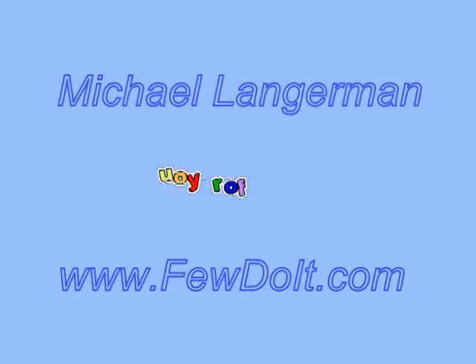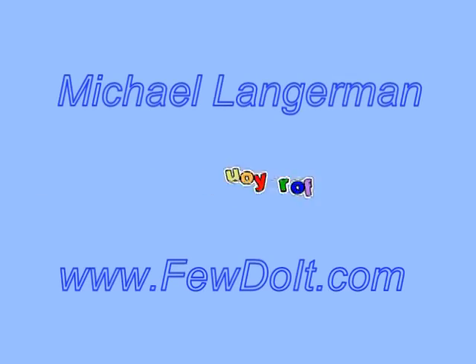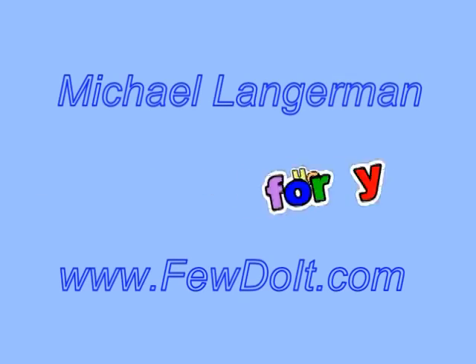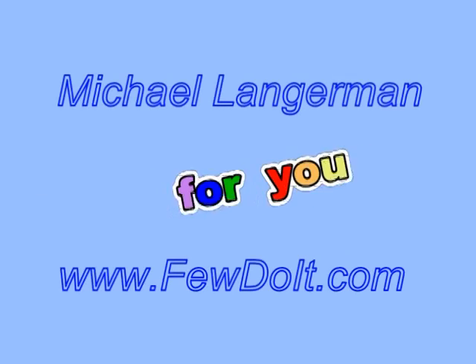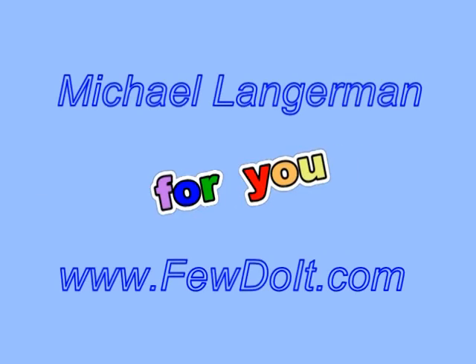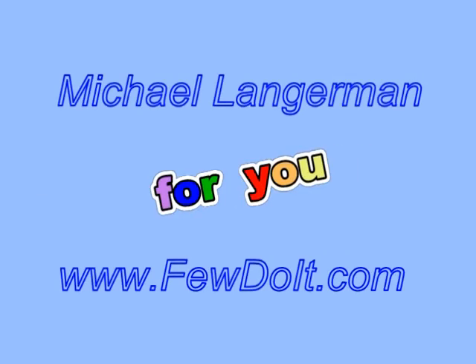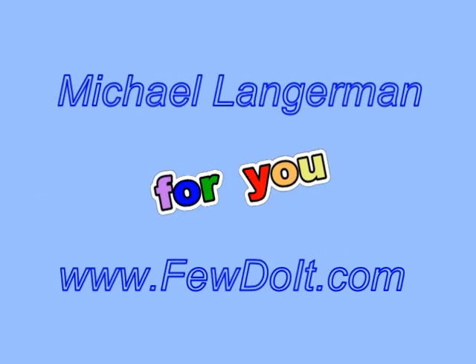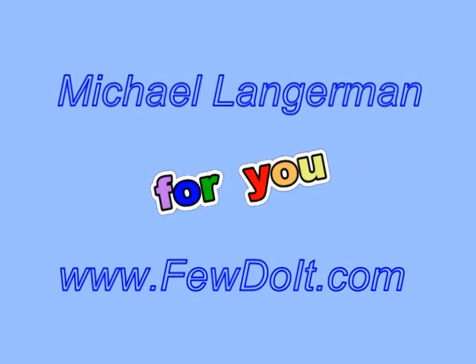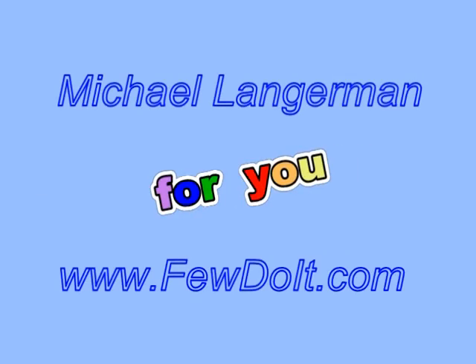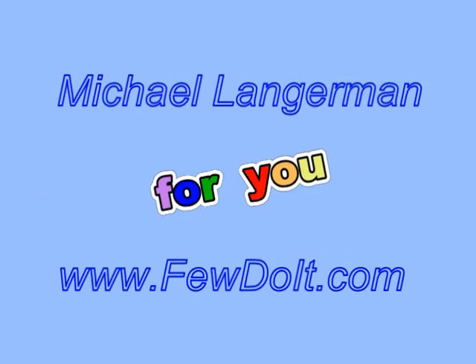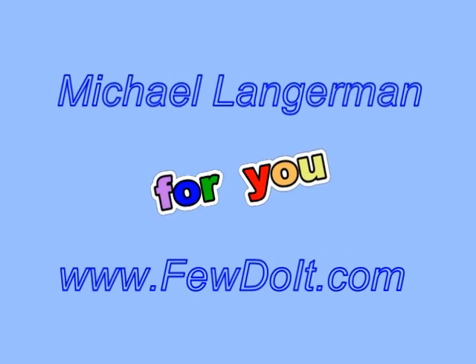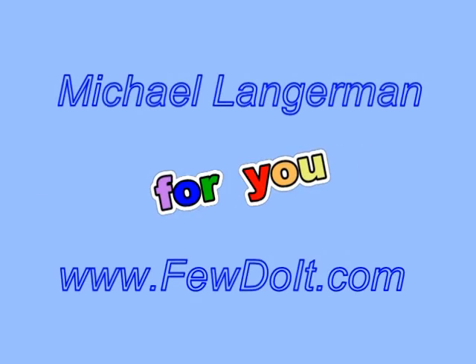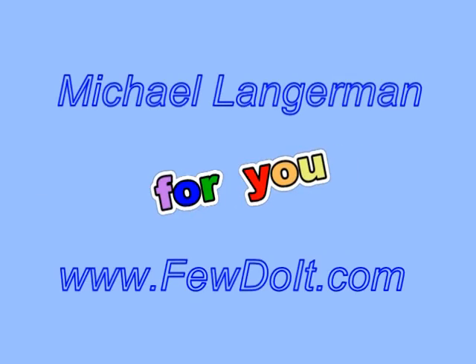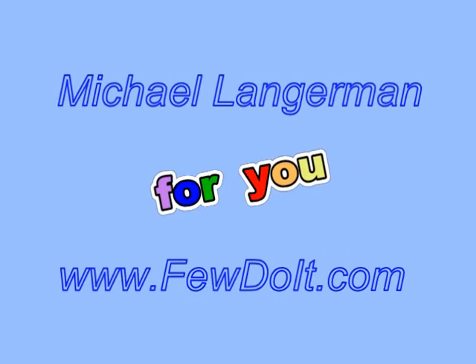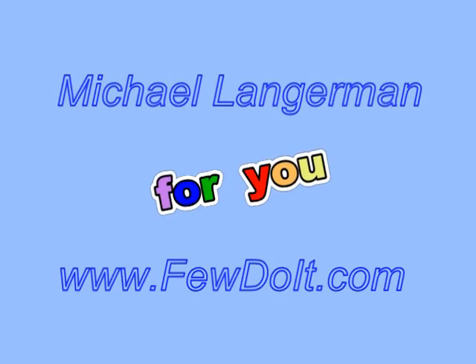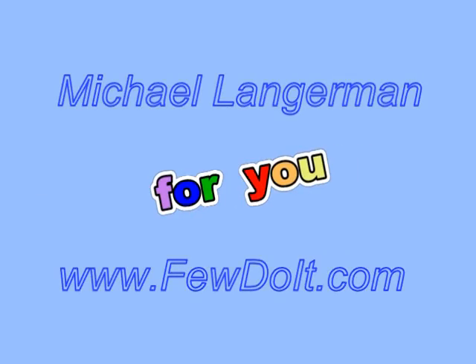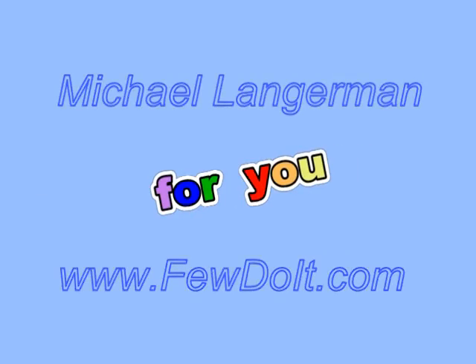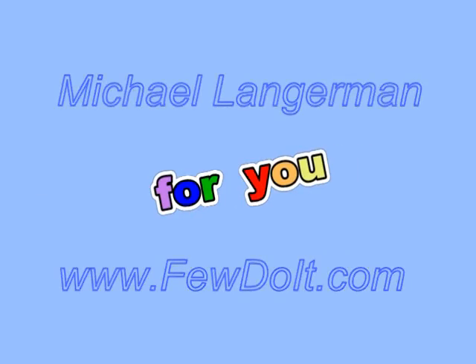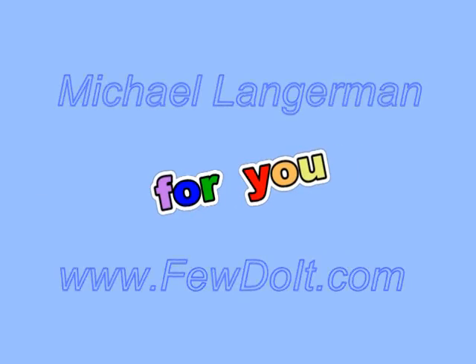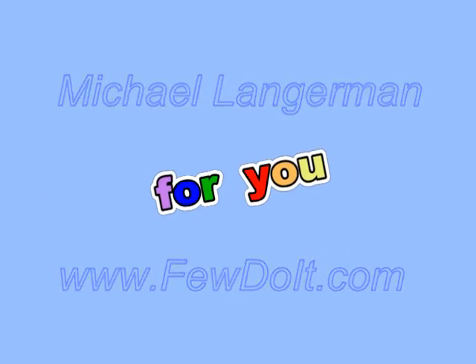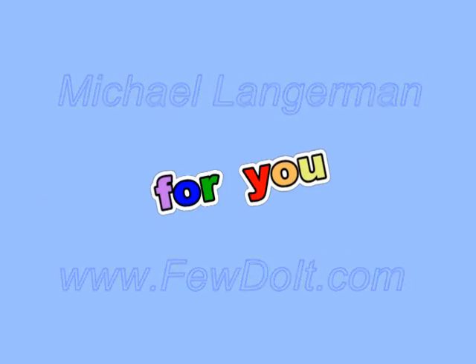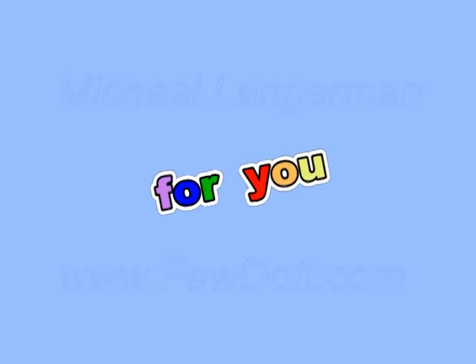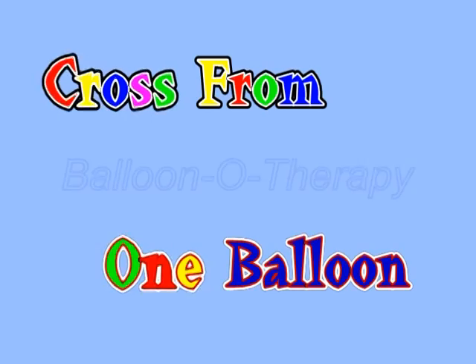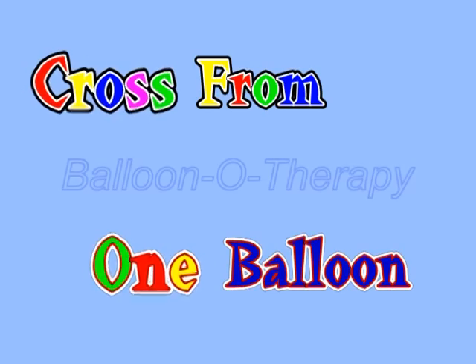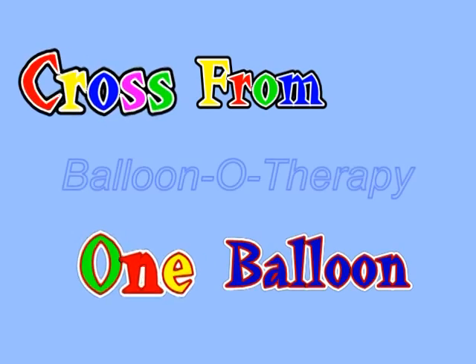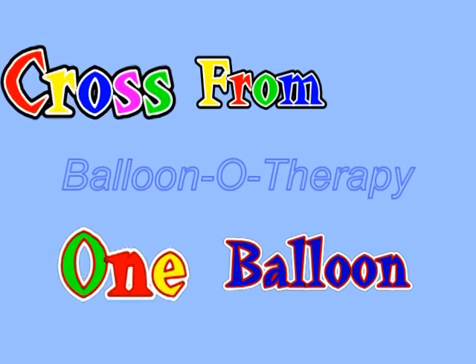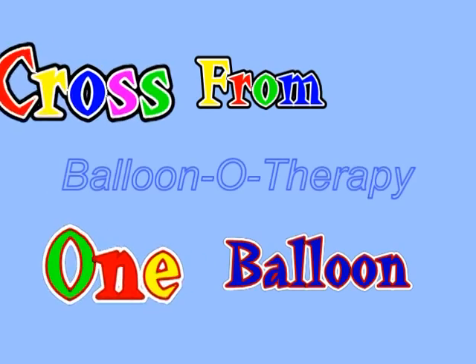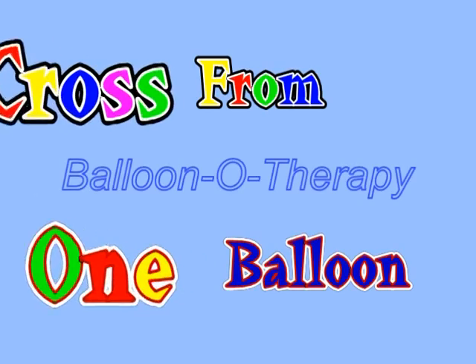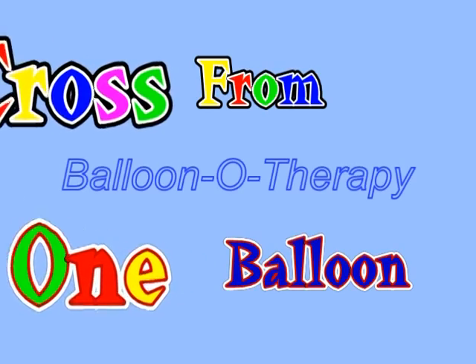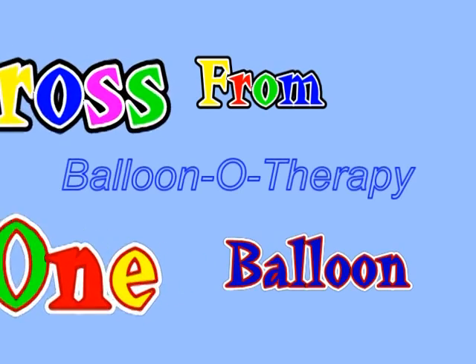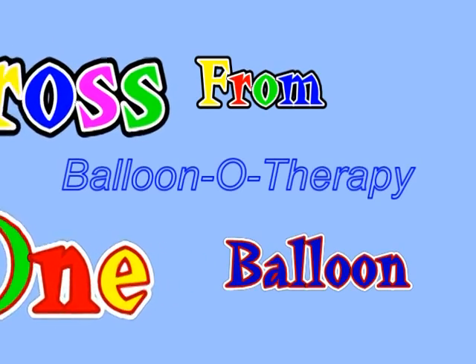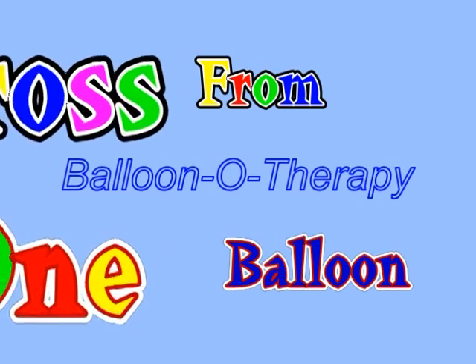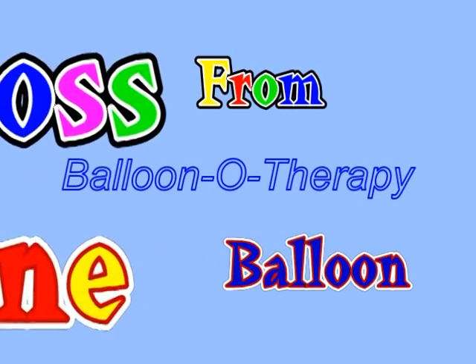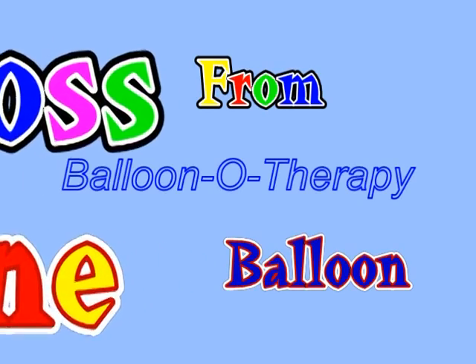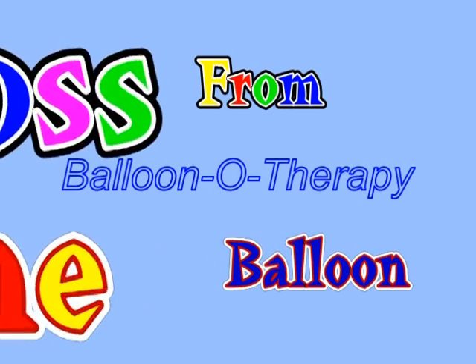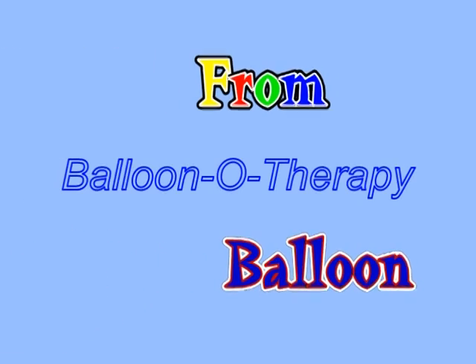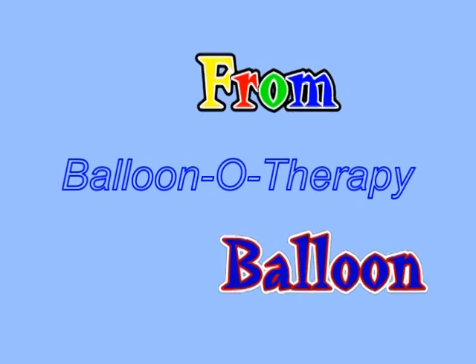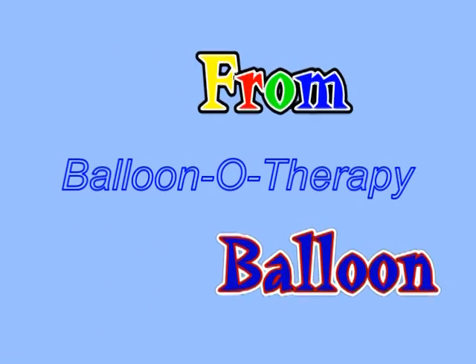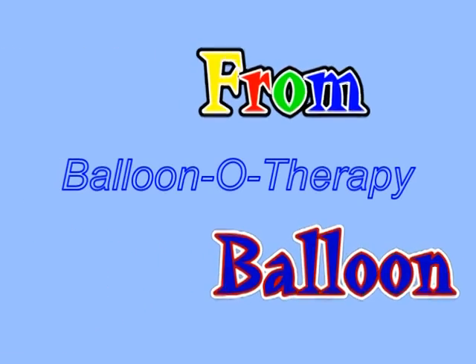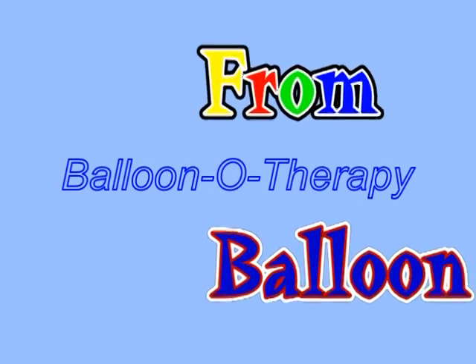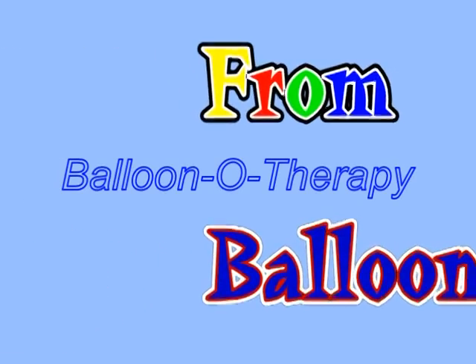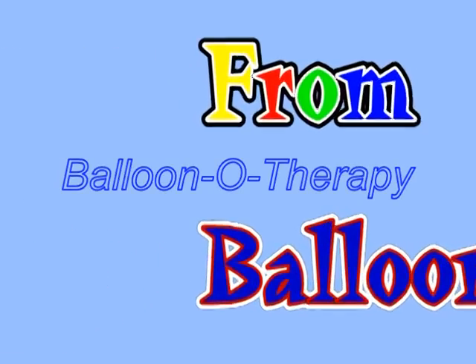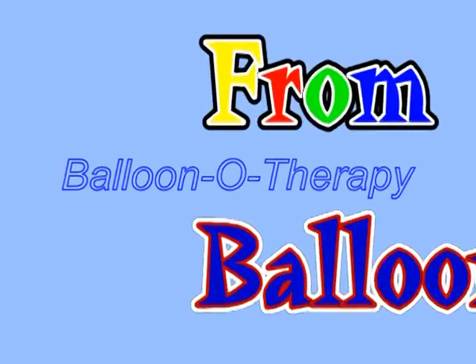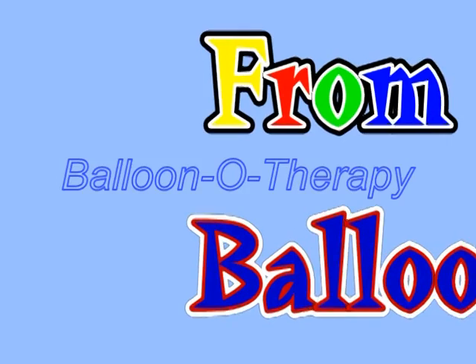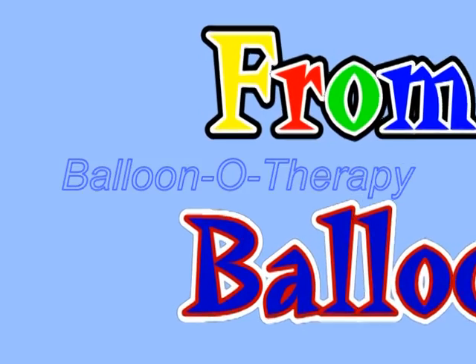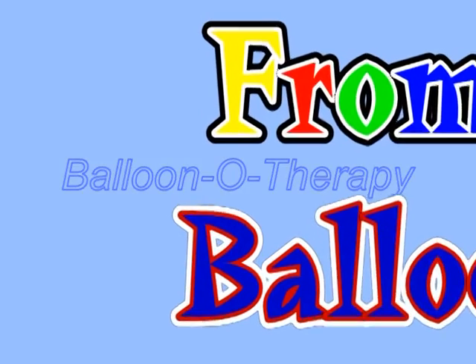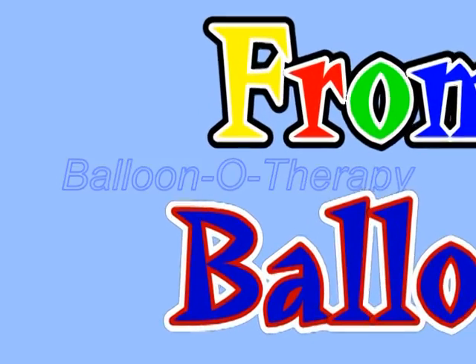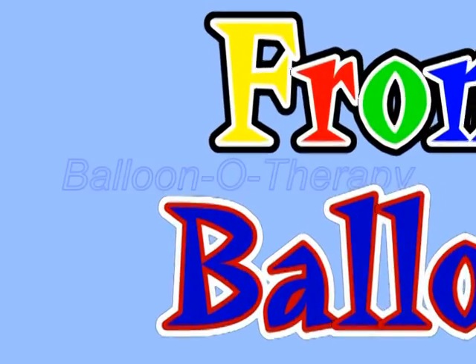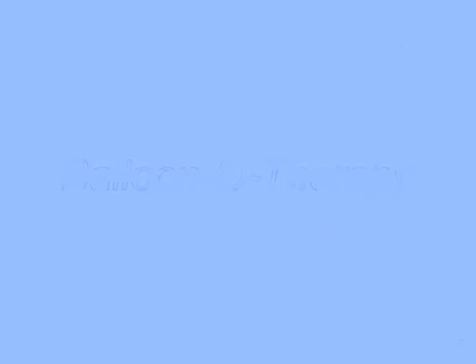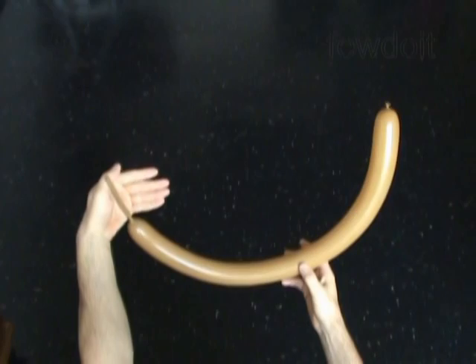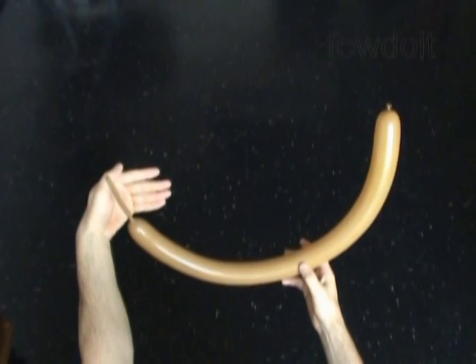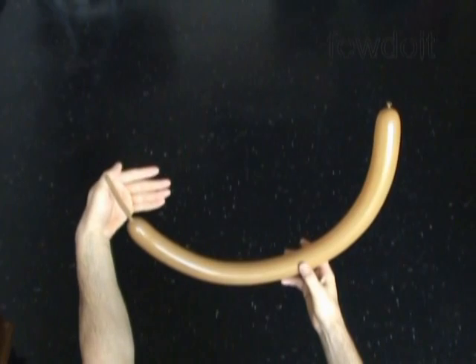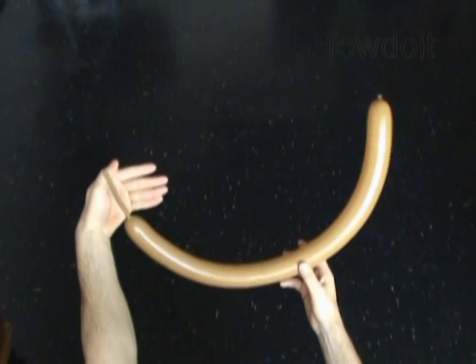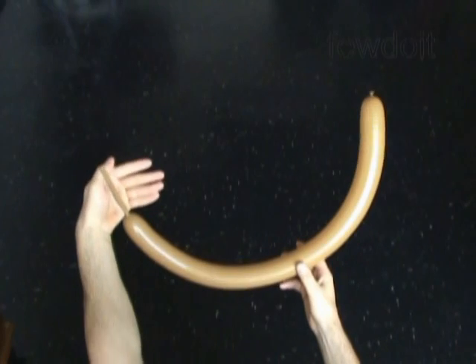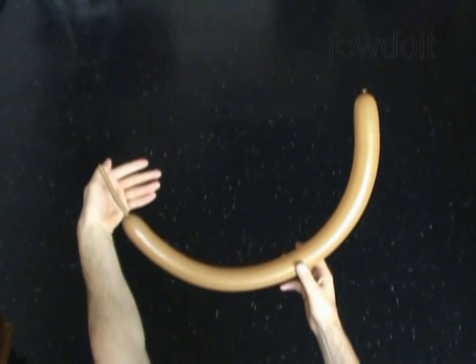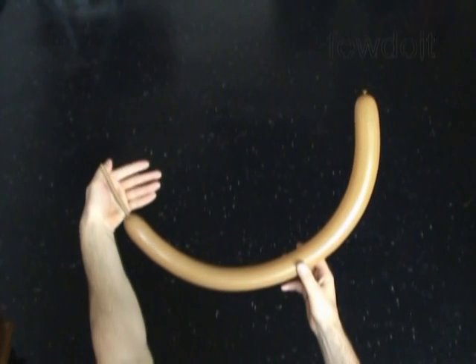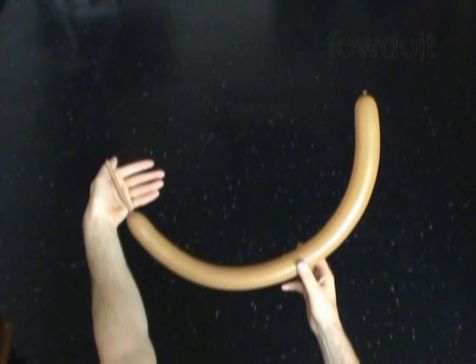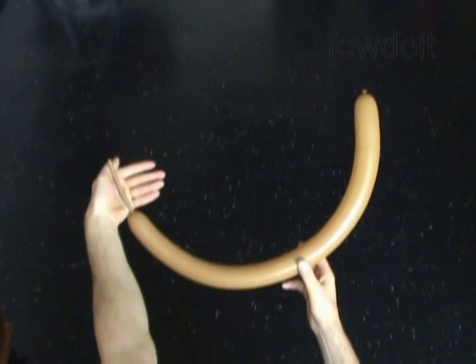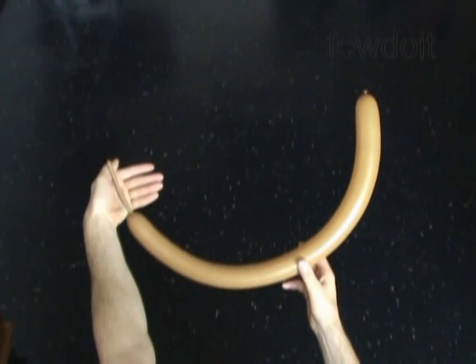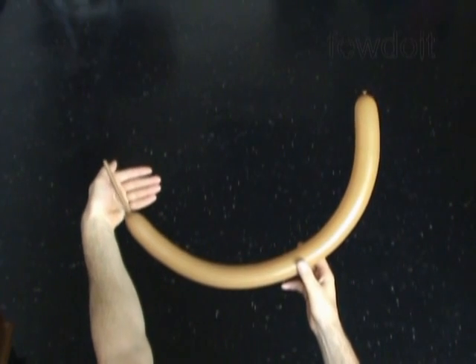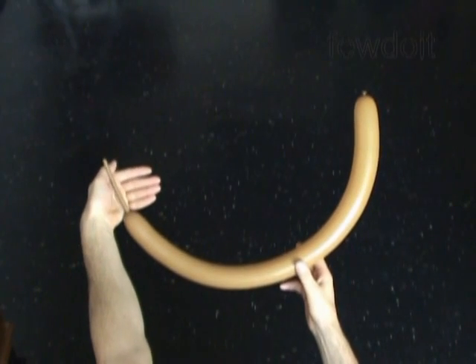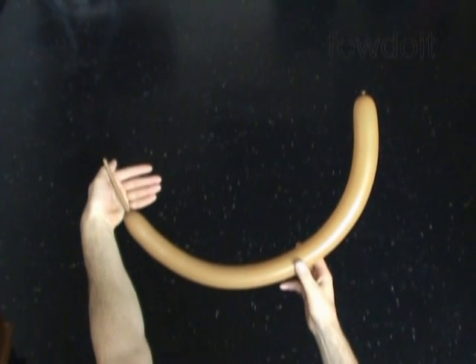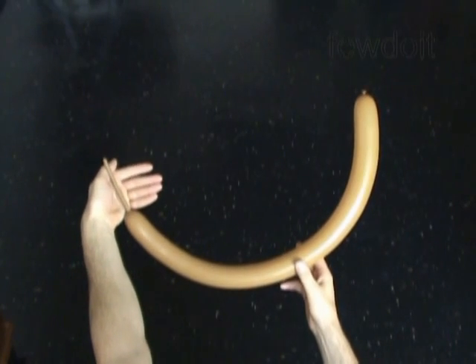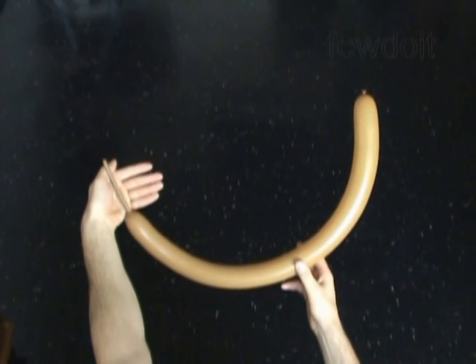Hello everybody. Today we are going to make one balloon cross. For this sculpture I am going to use a brown balloon.